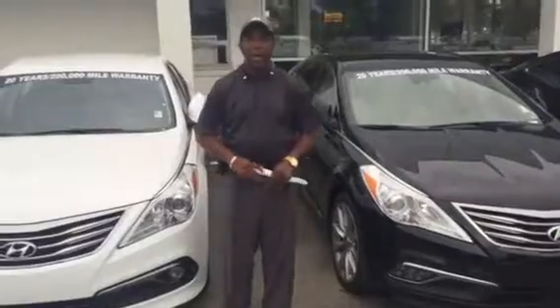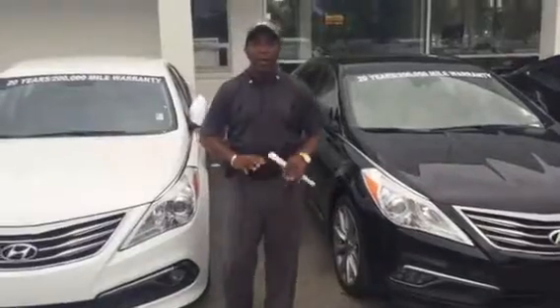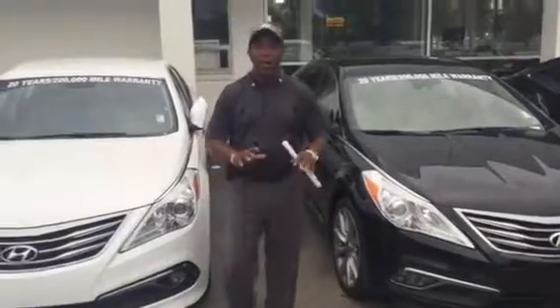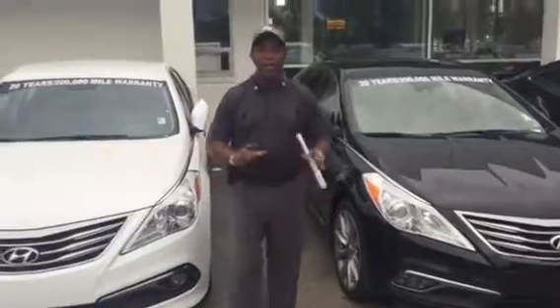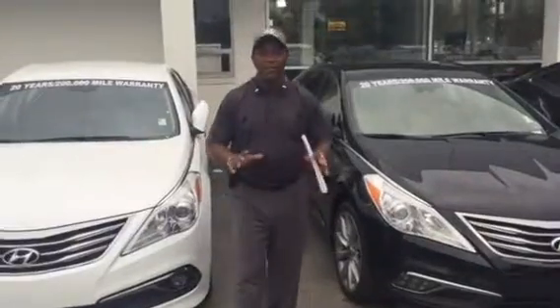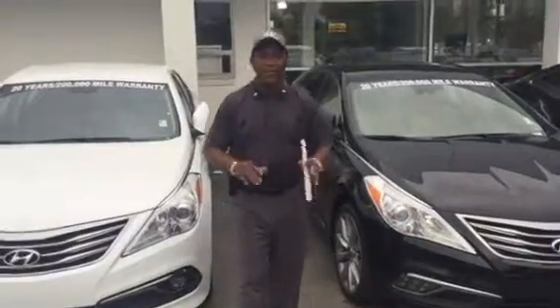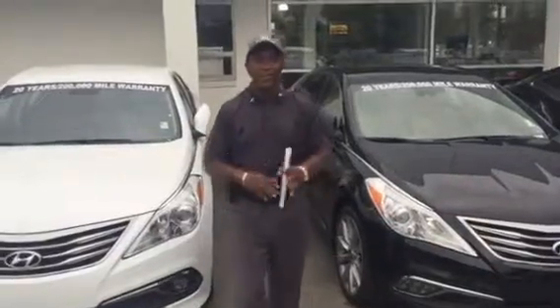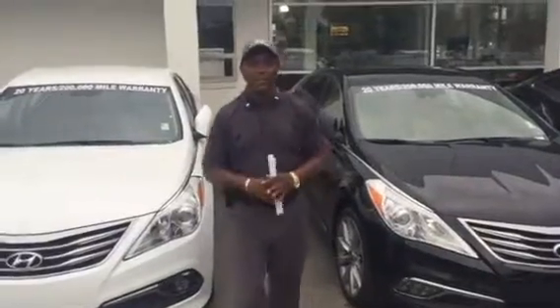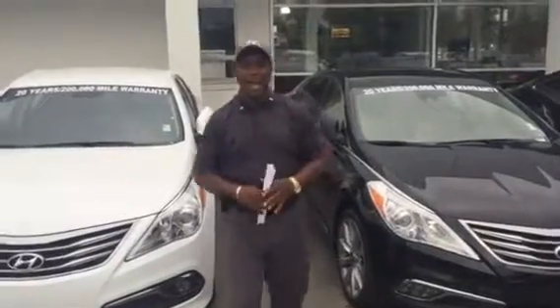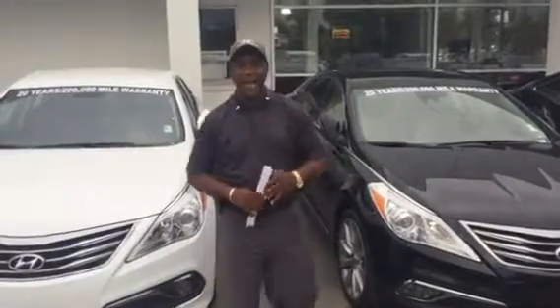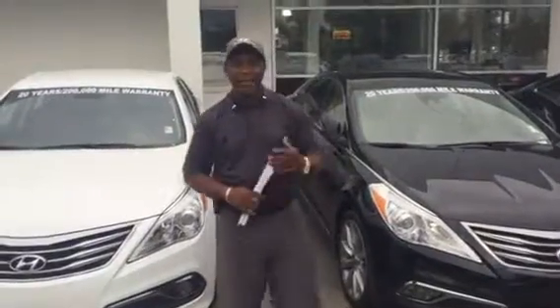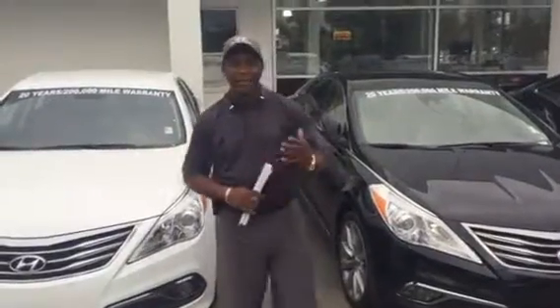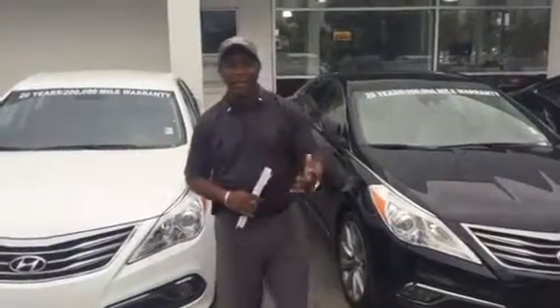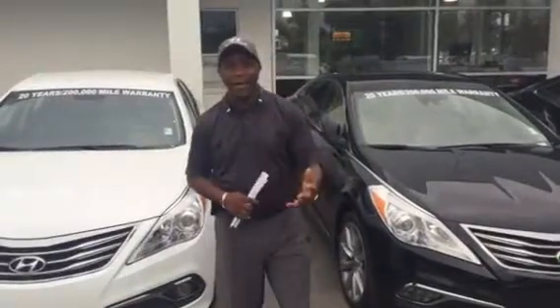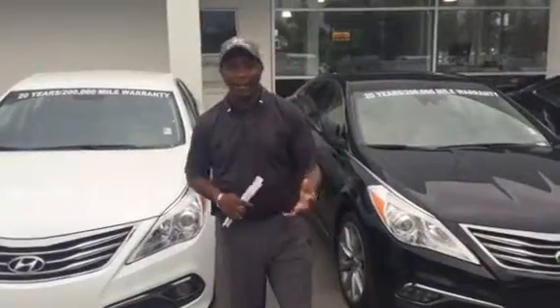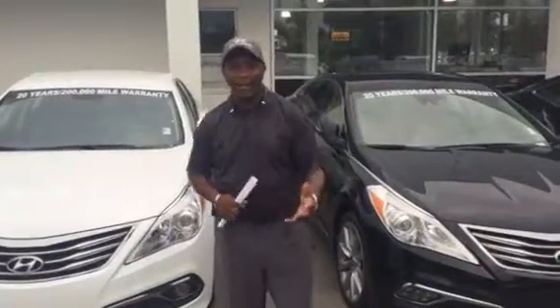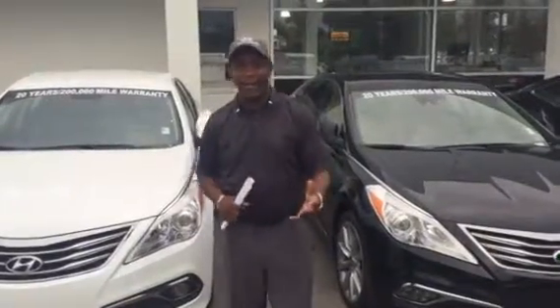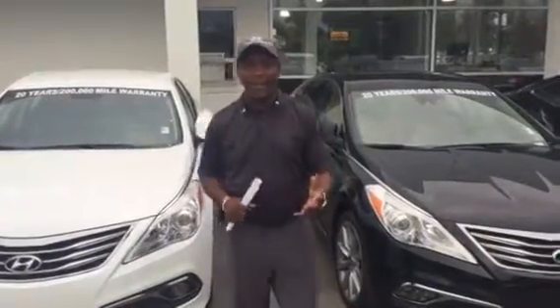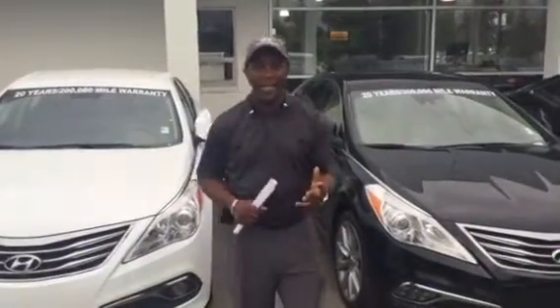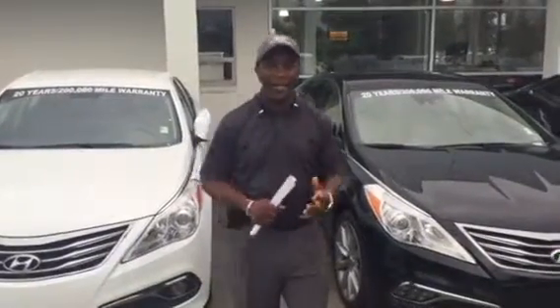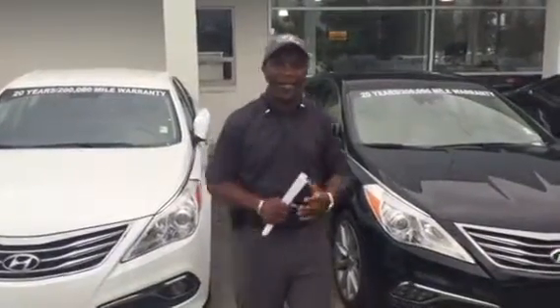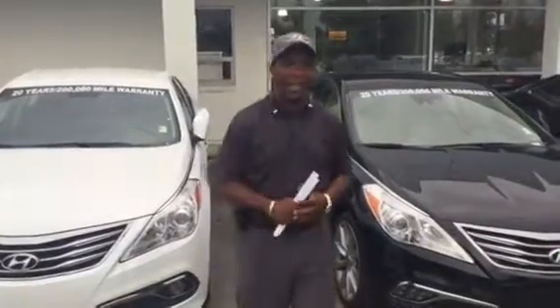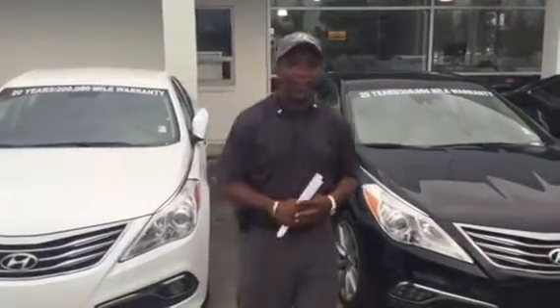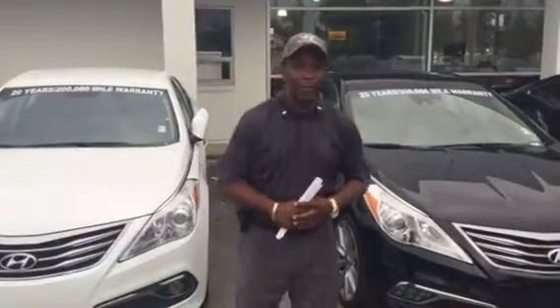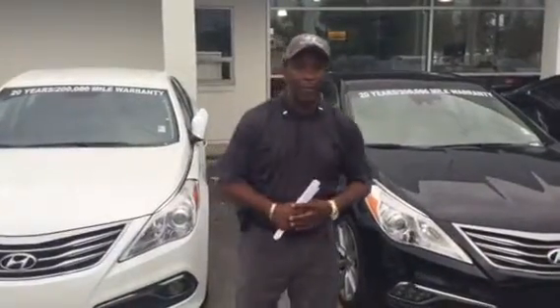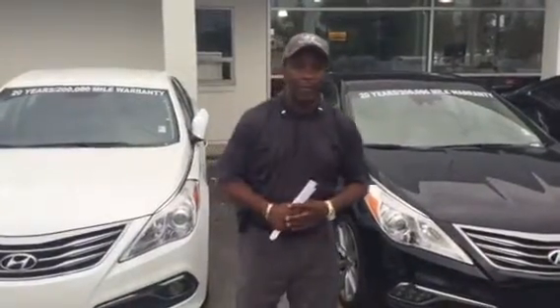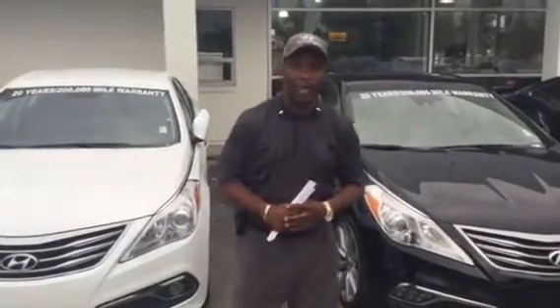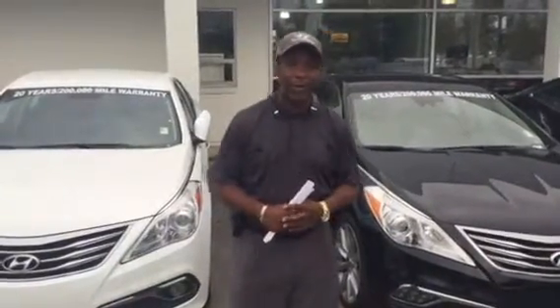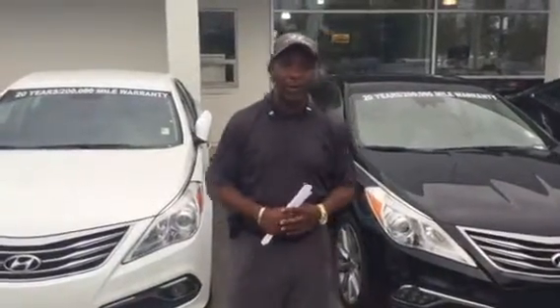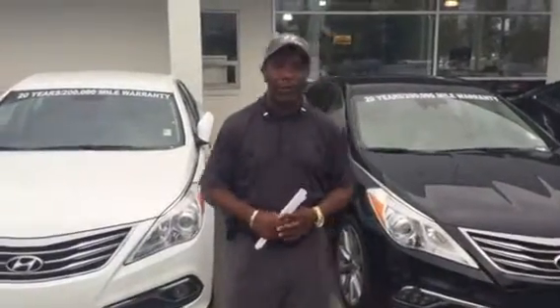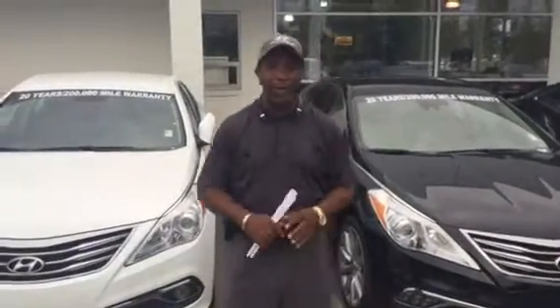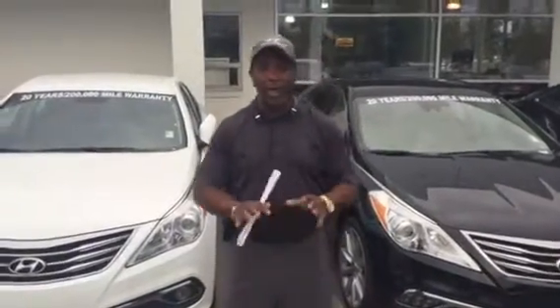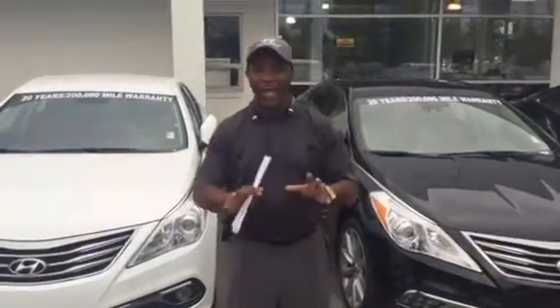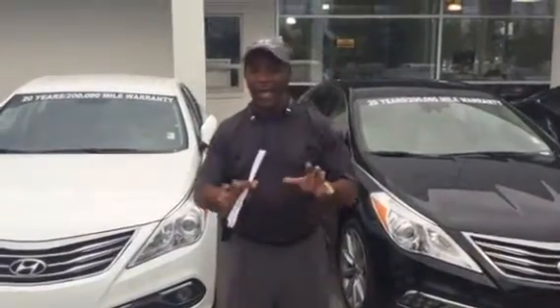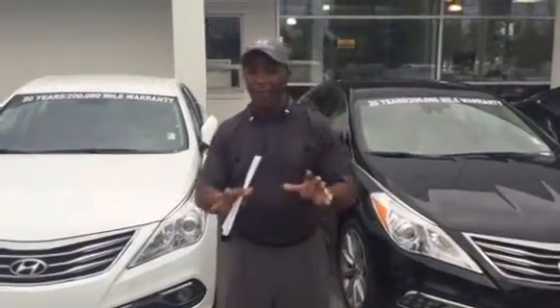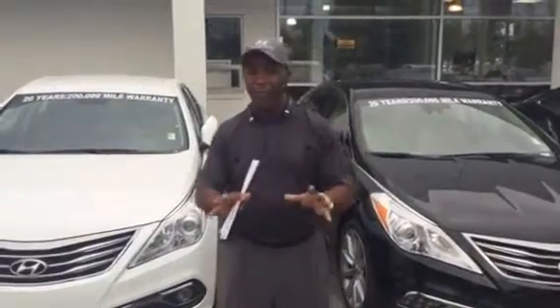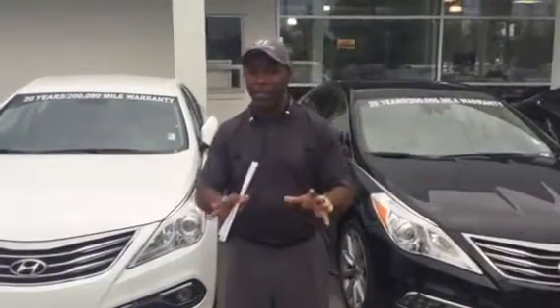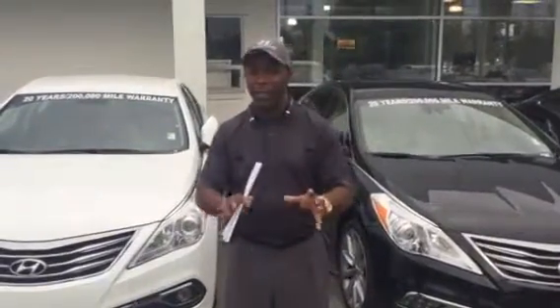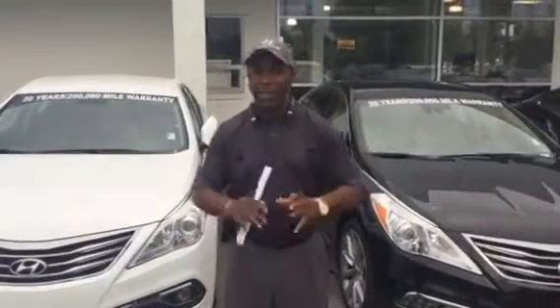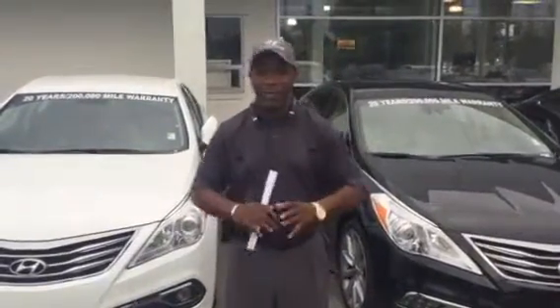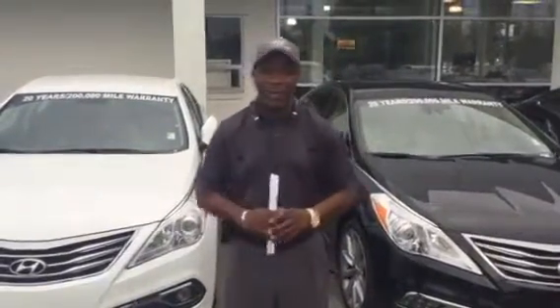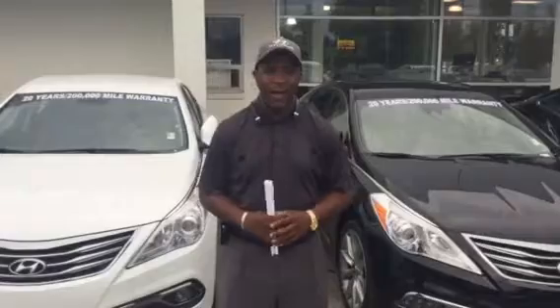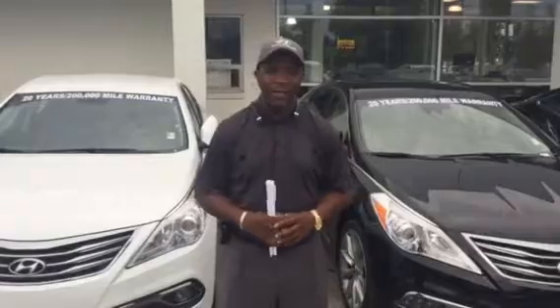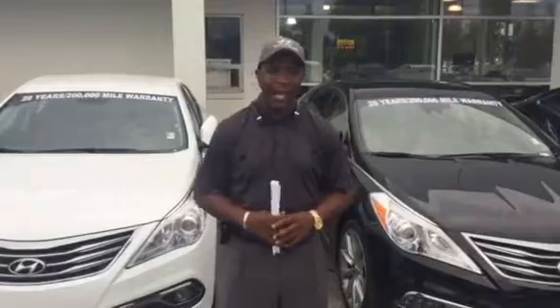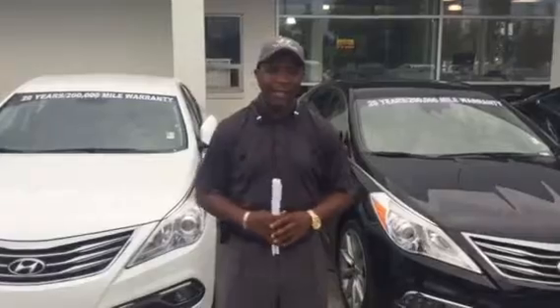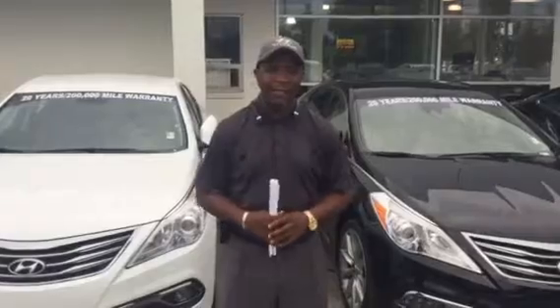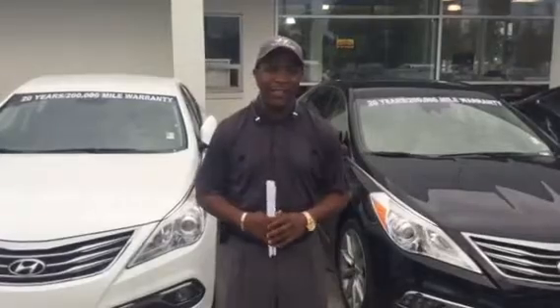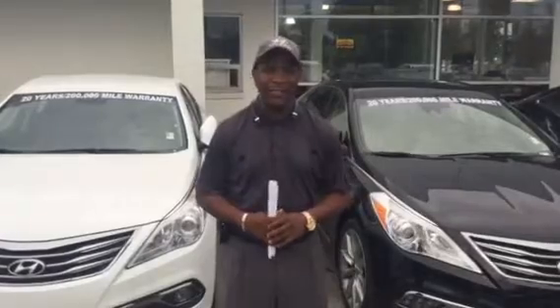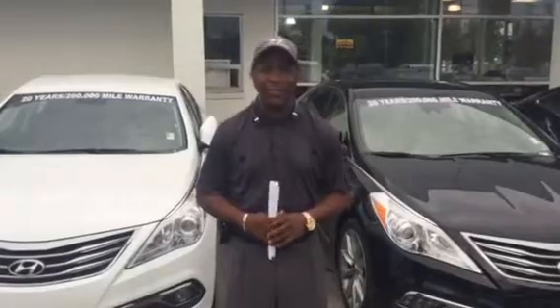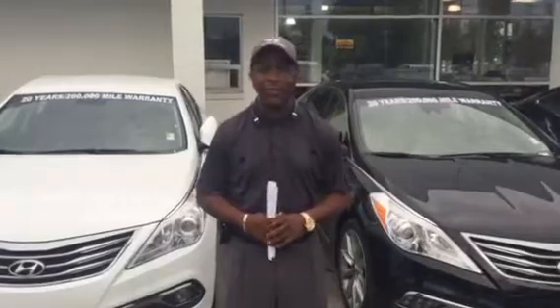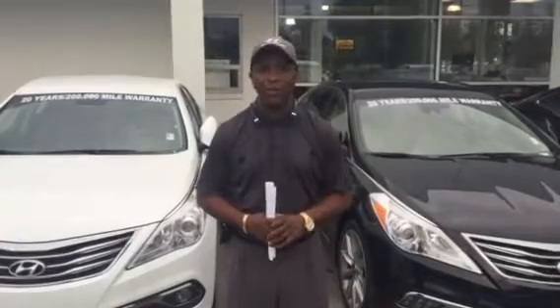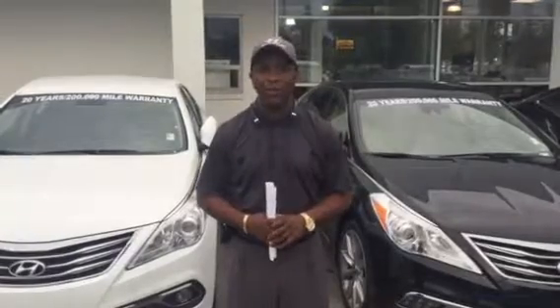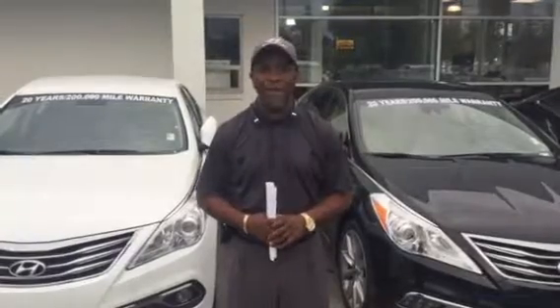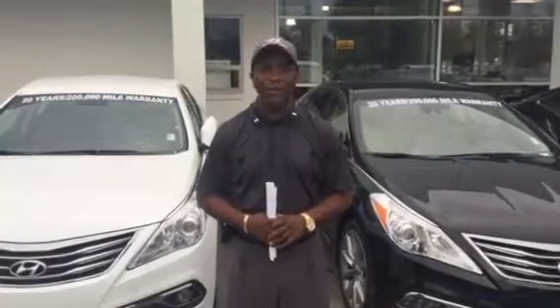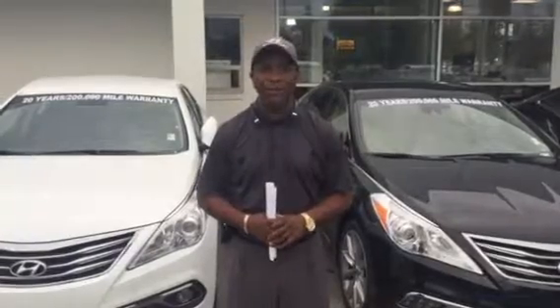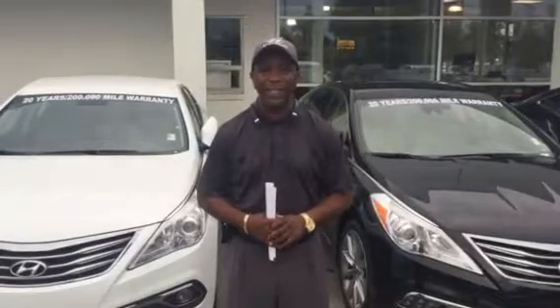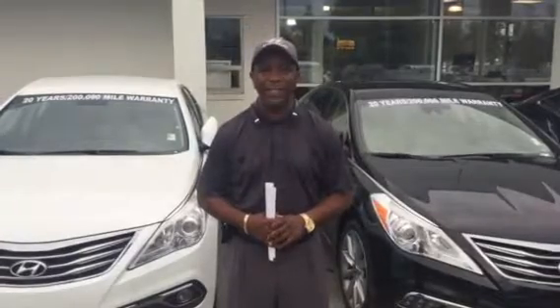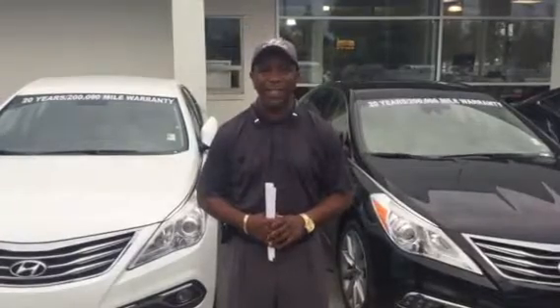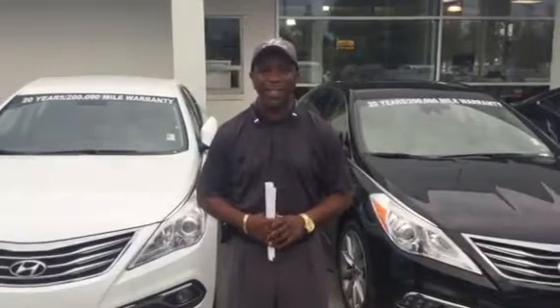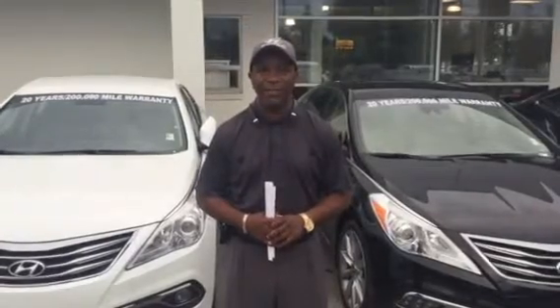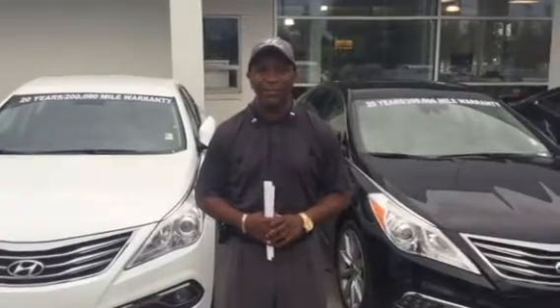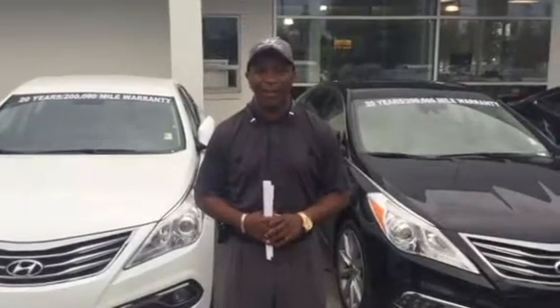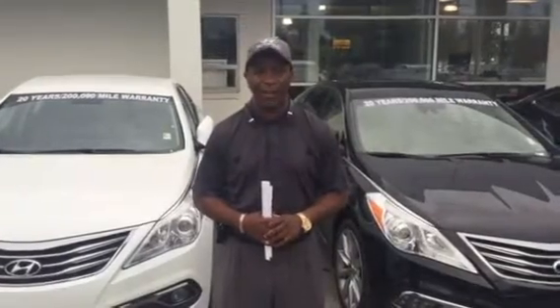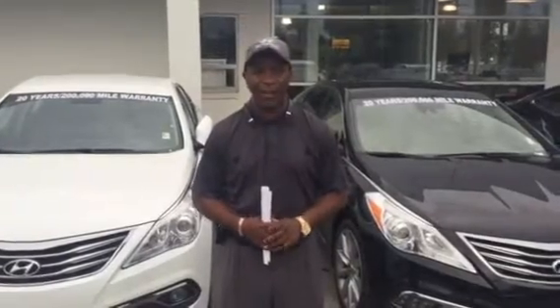Hello, Mr. Williams. Hi, this is Tony Finley here at Tameron Hyundai in Hoover. I want to thank you for contacting us on the 2017 Azera.